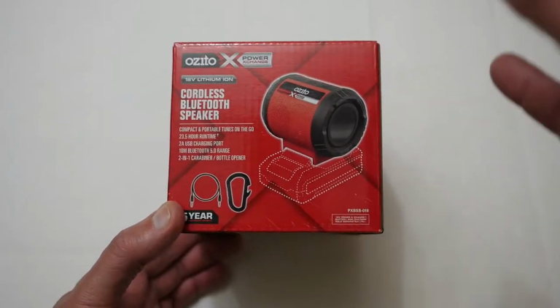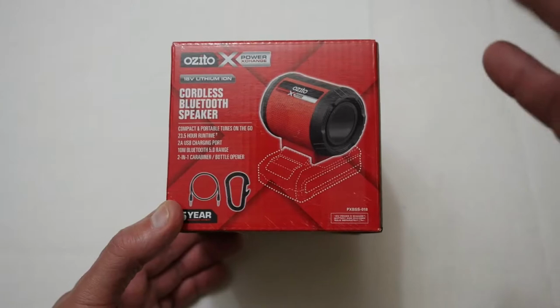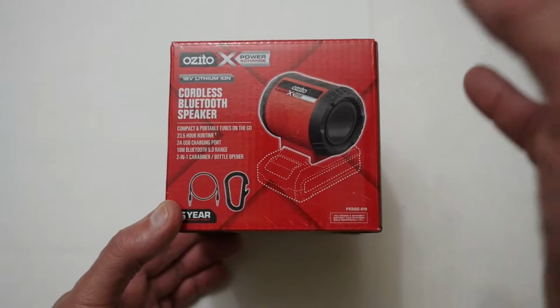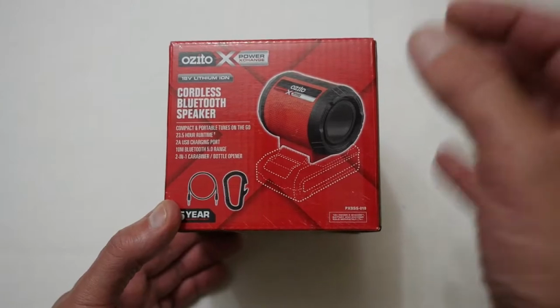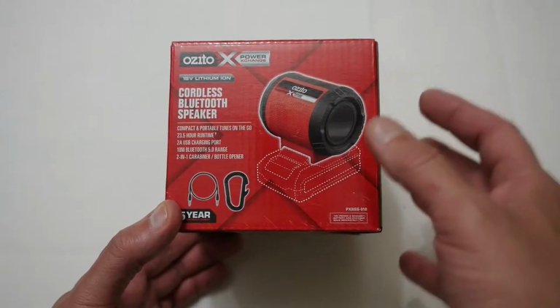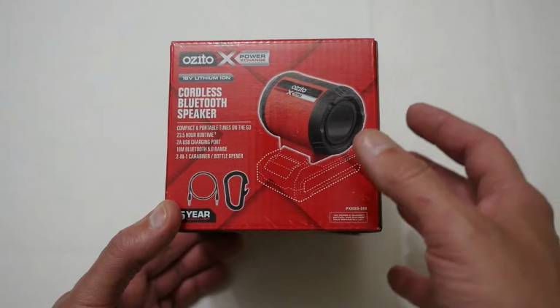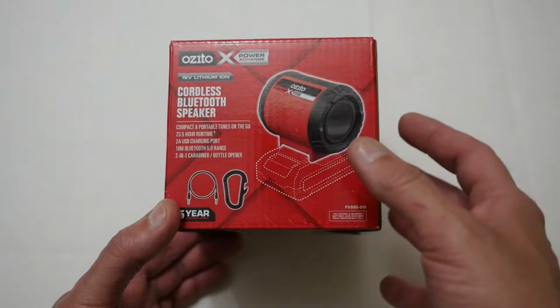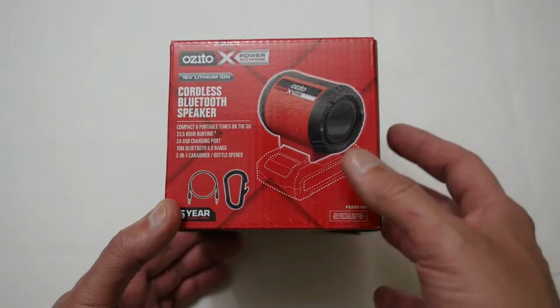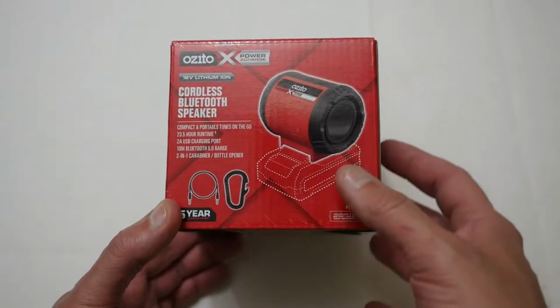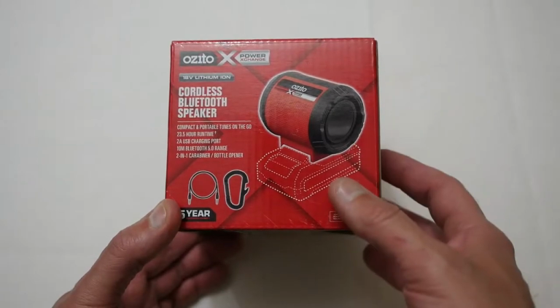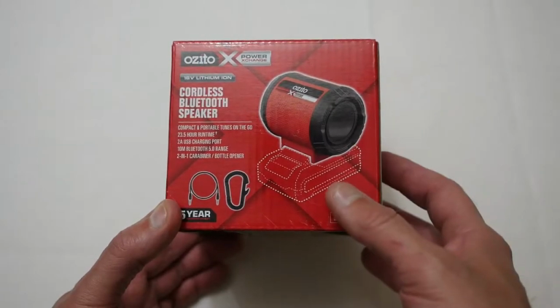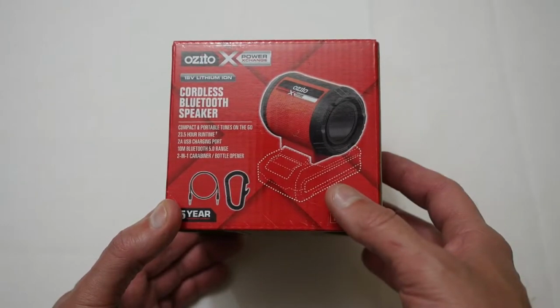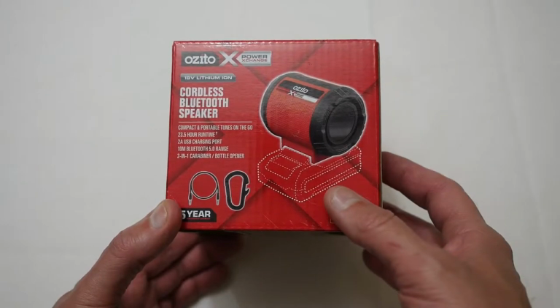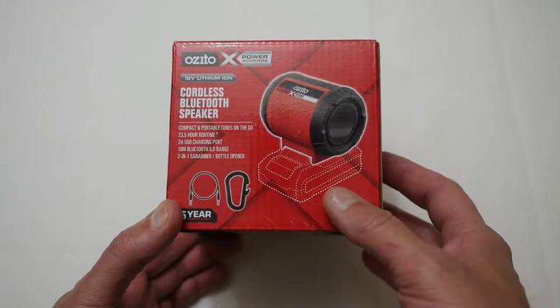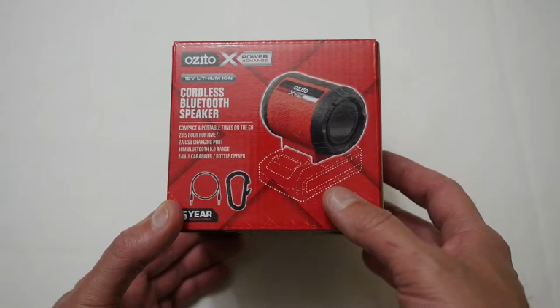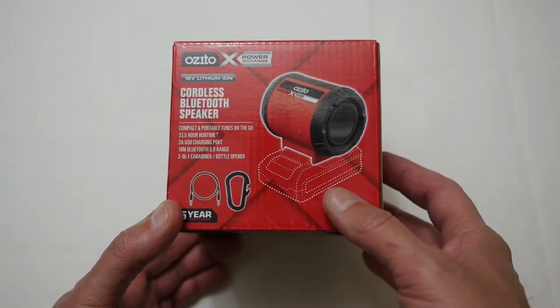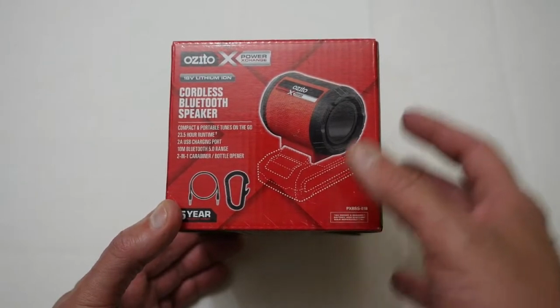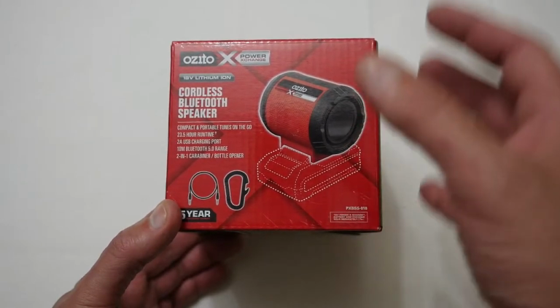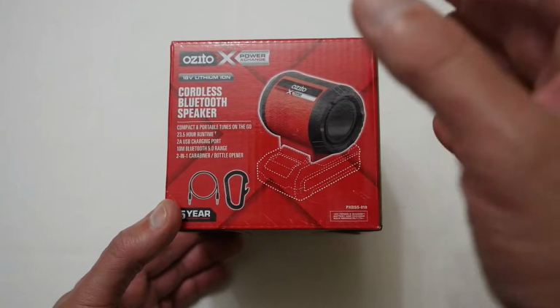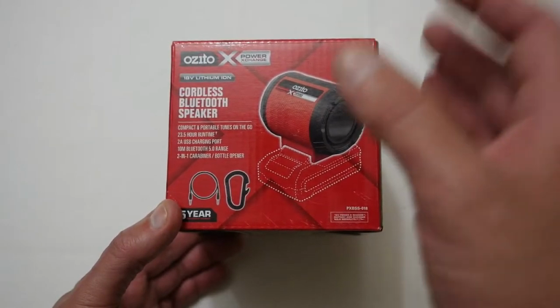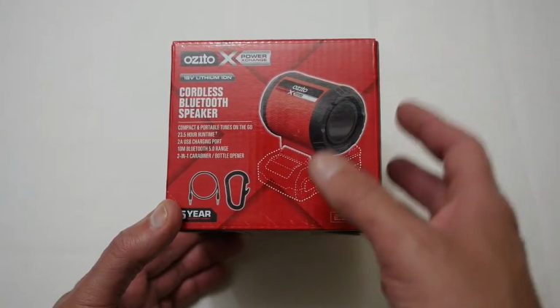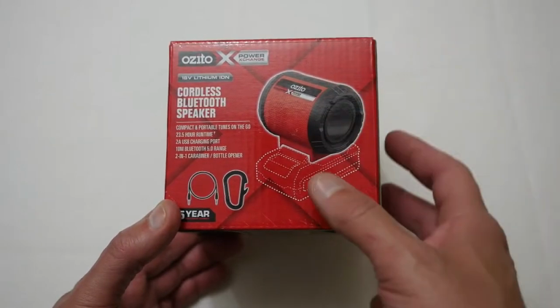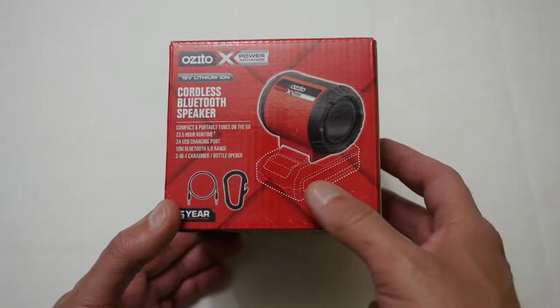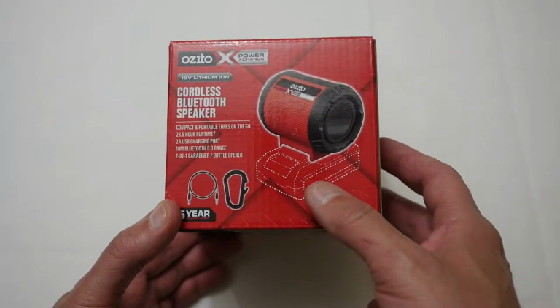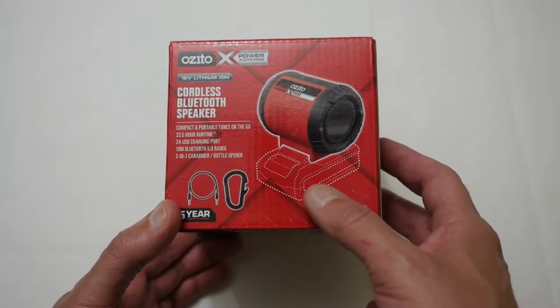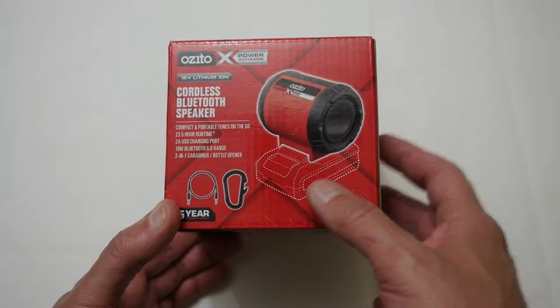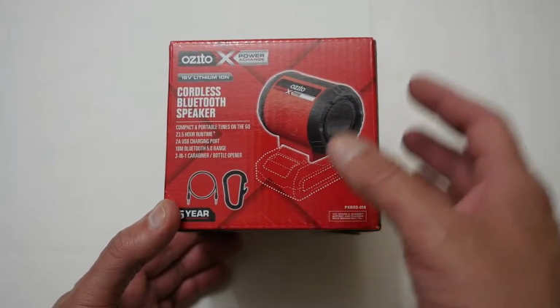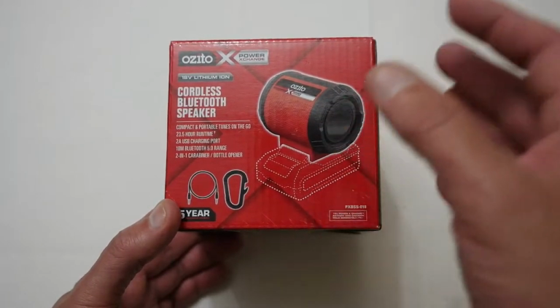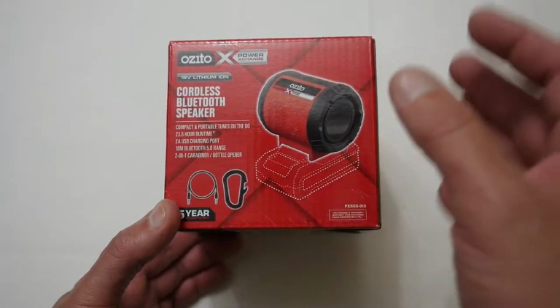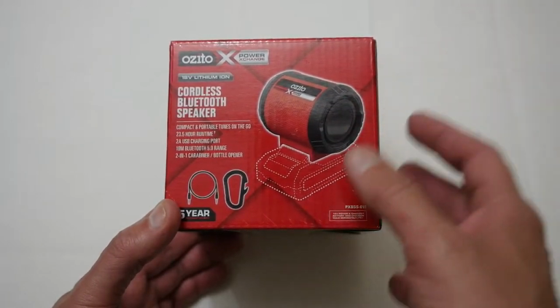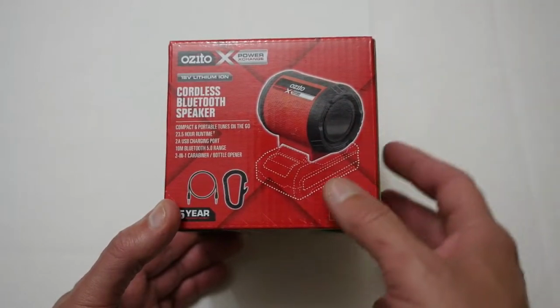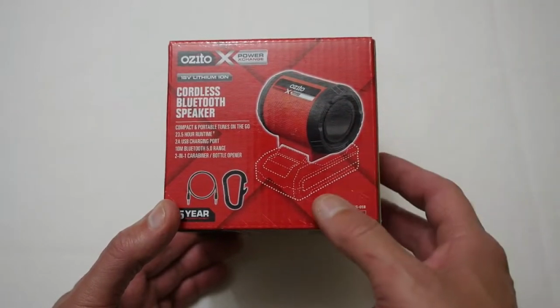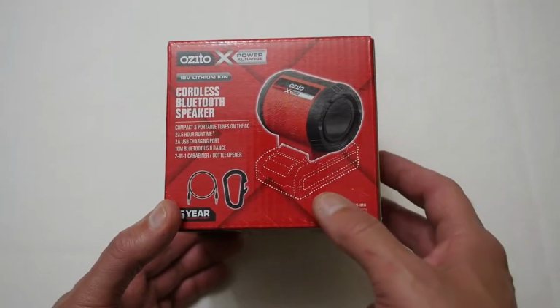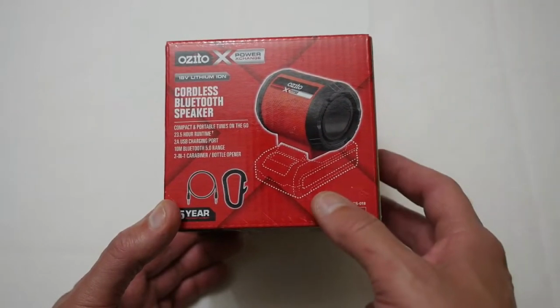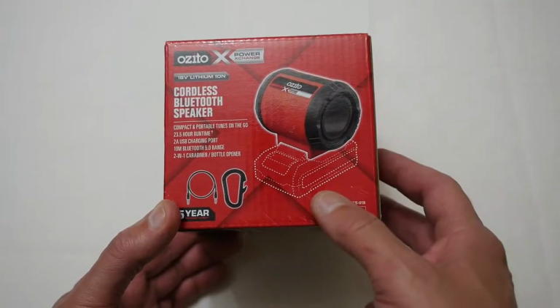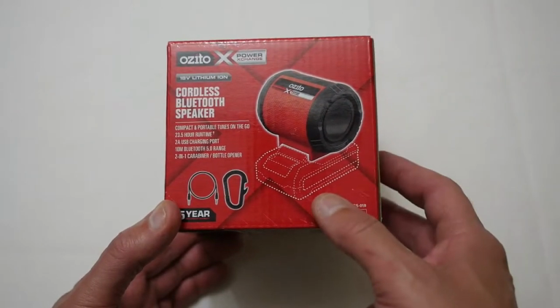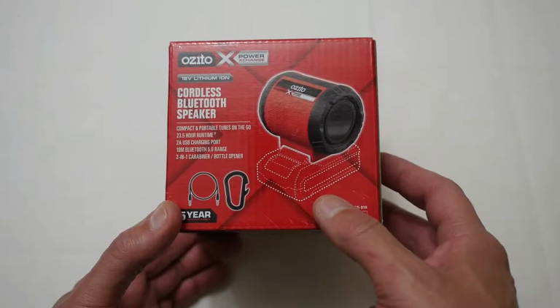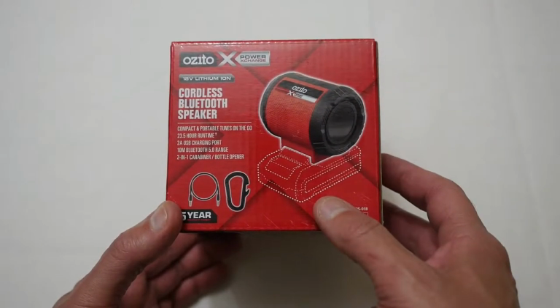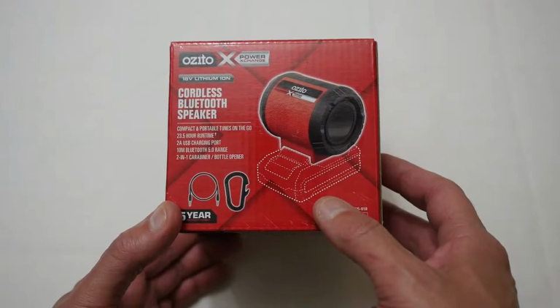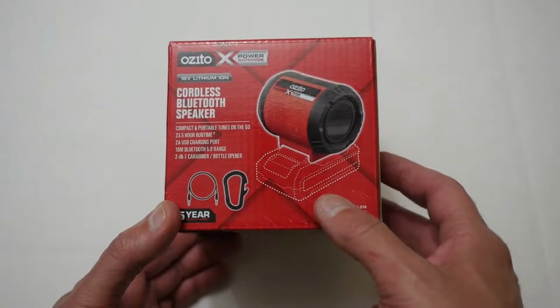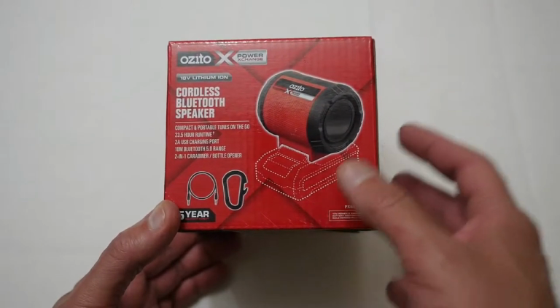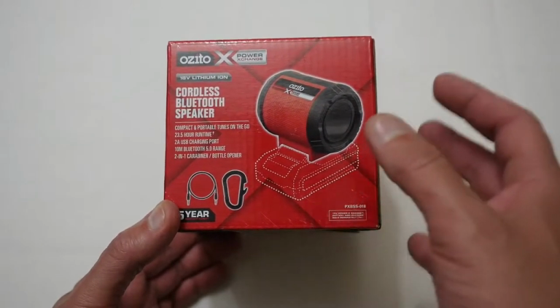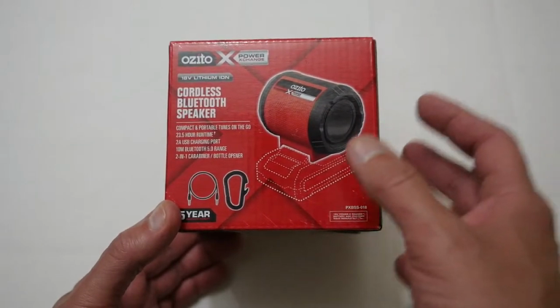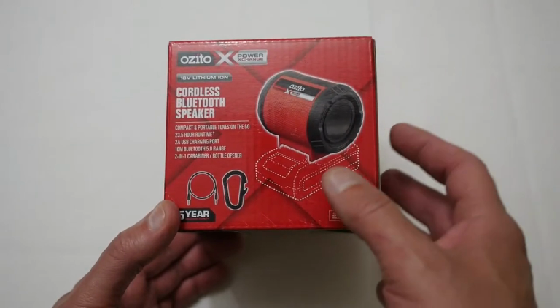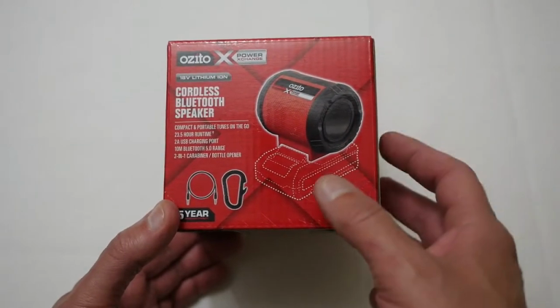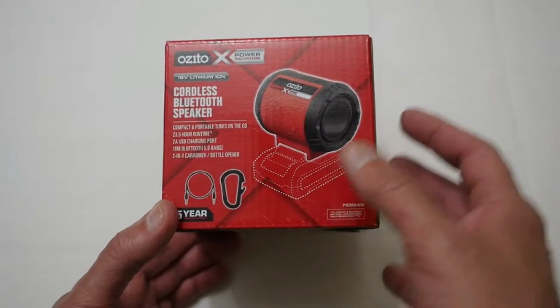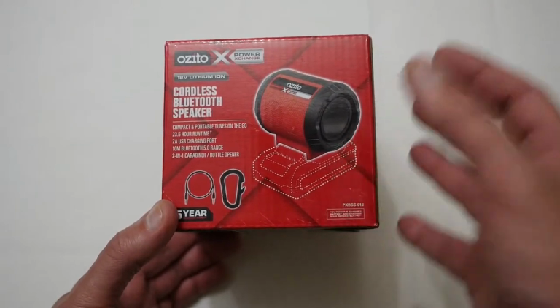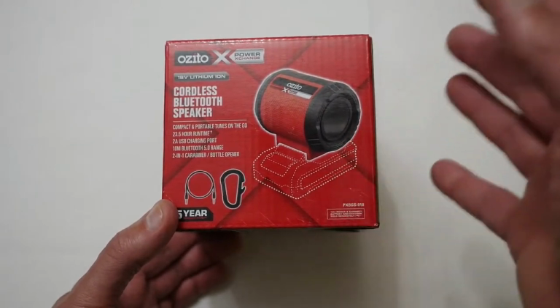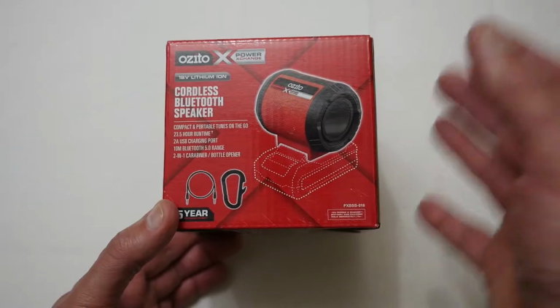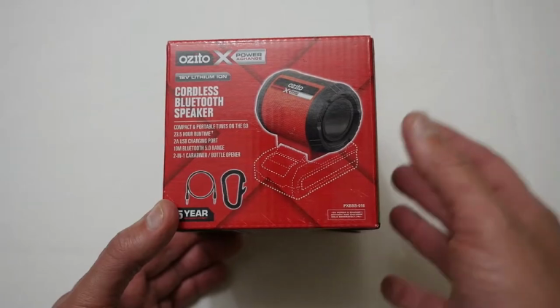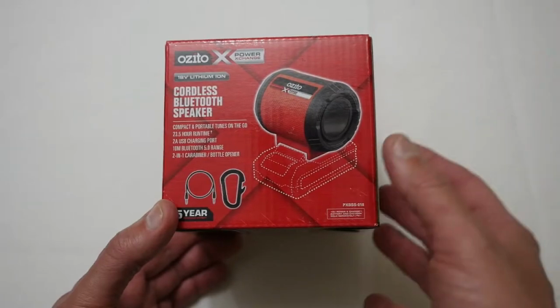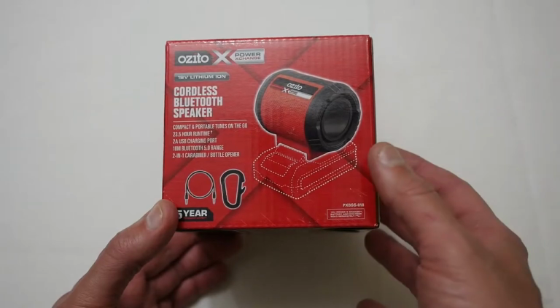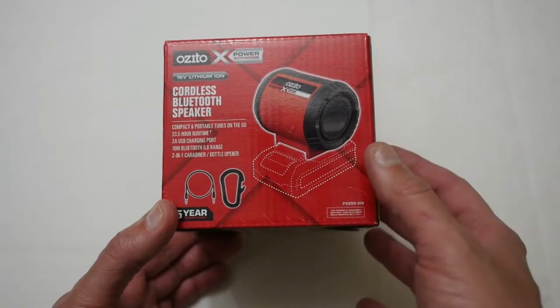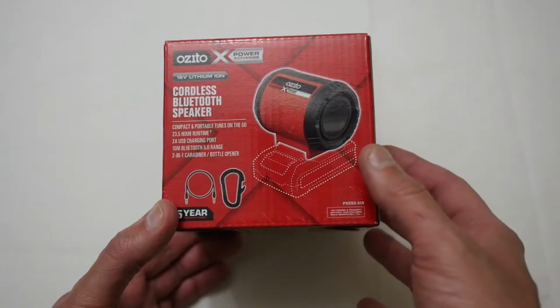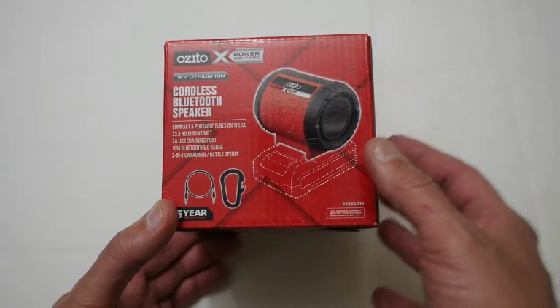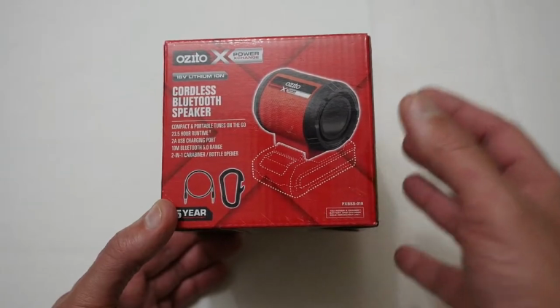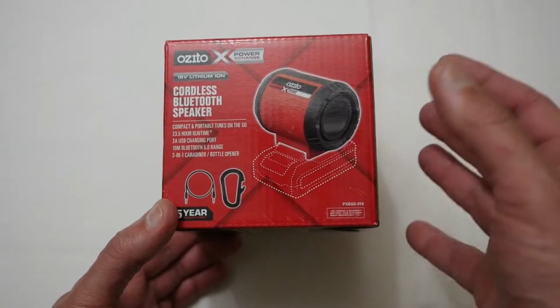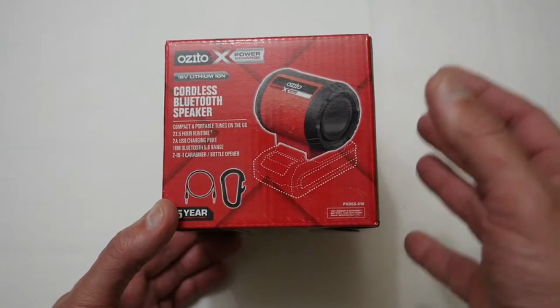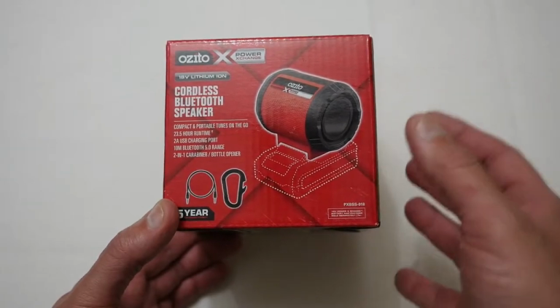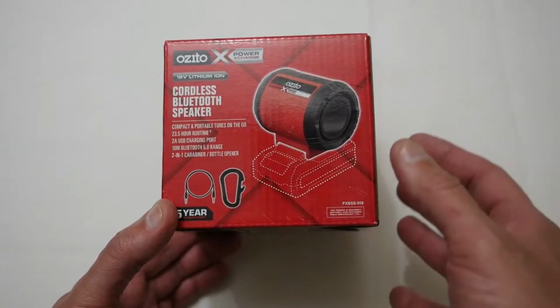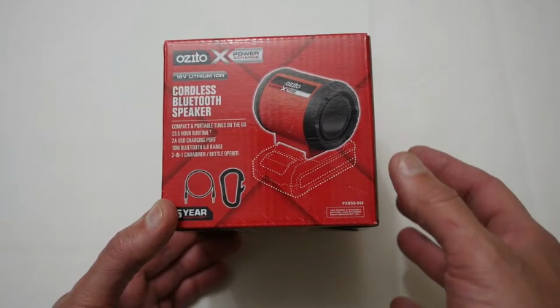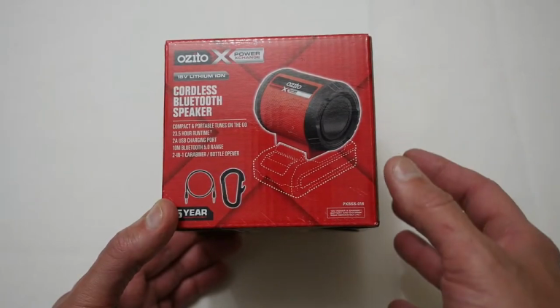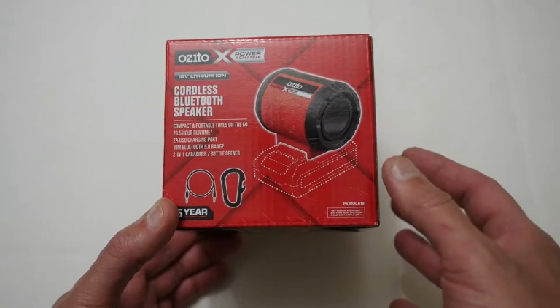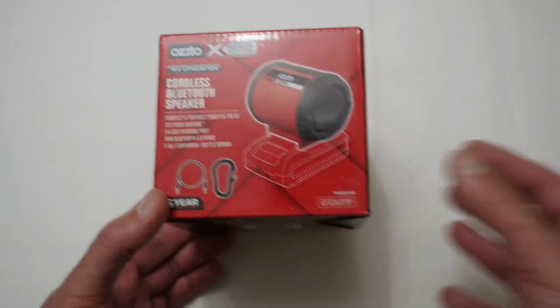So anyway, like all my videos, let's get in the box and see if this is something you want to get for your work site or workshop and we'll go from there.